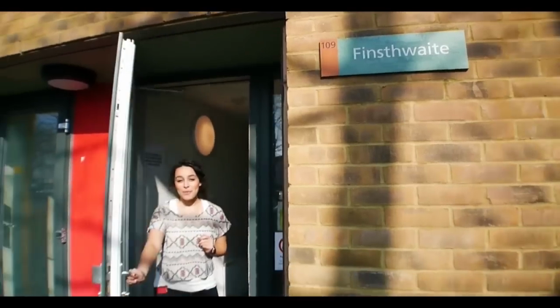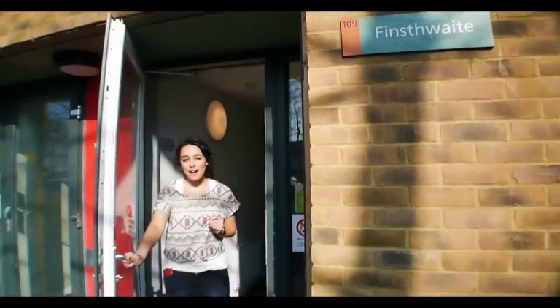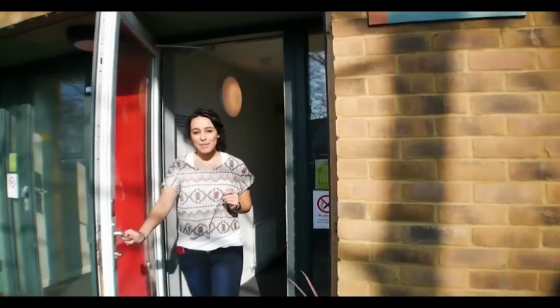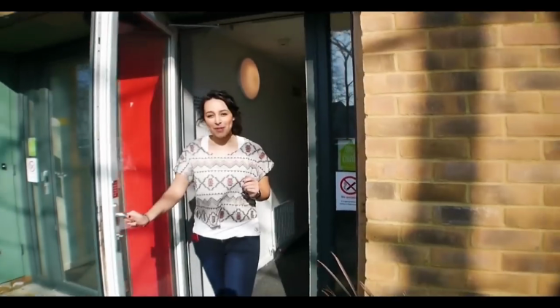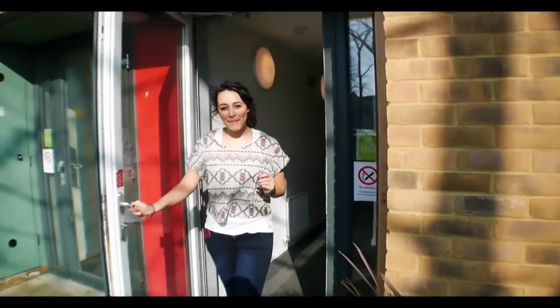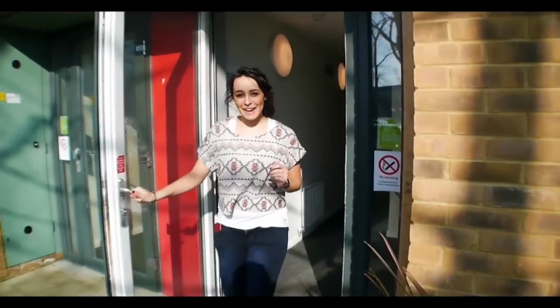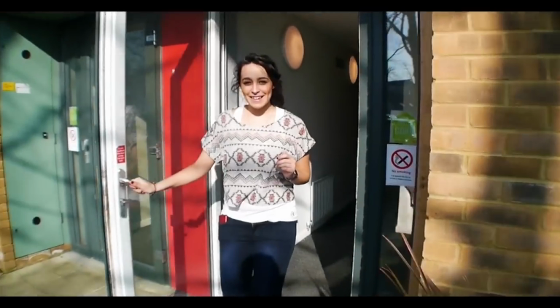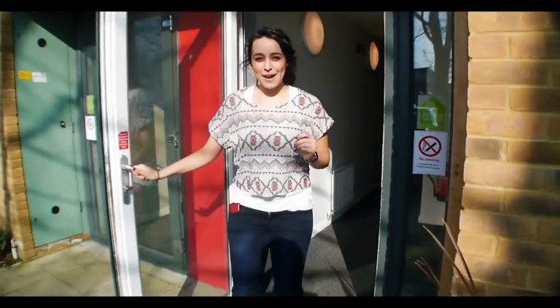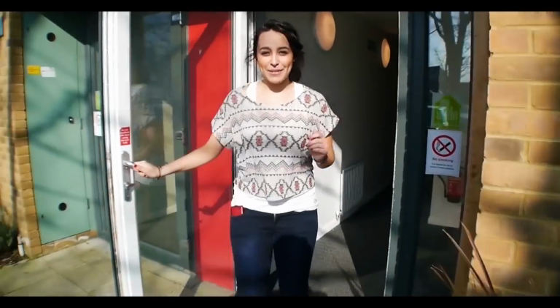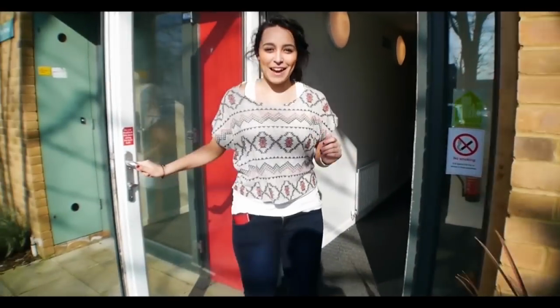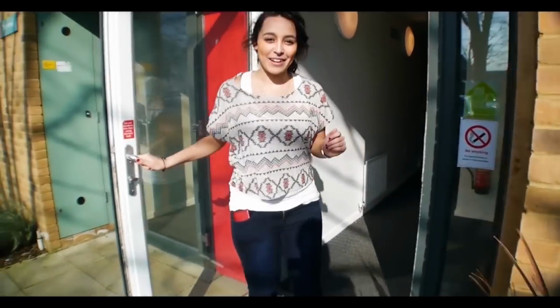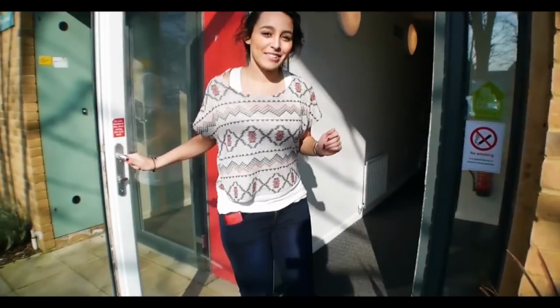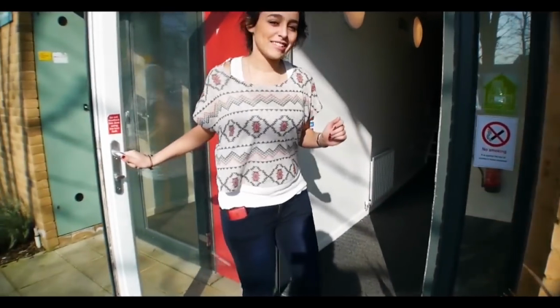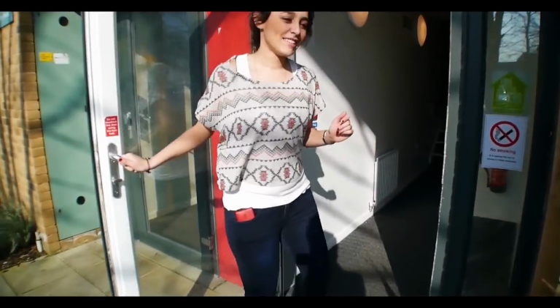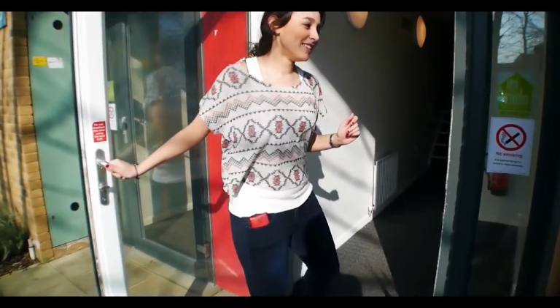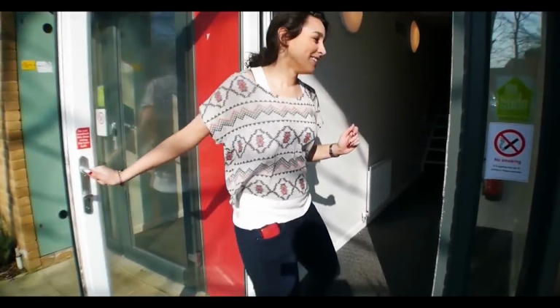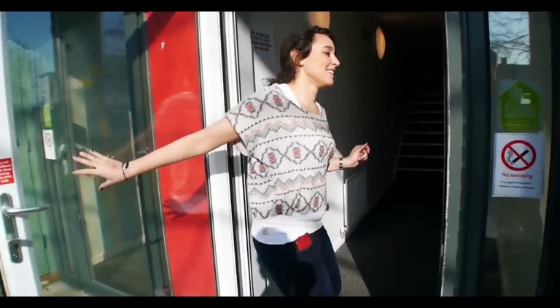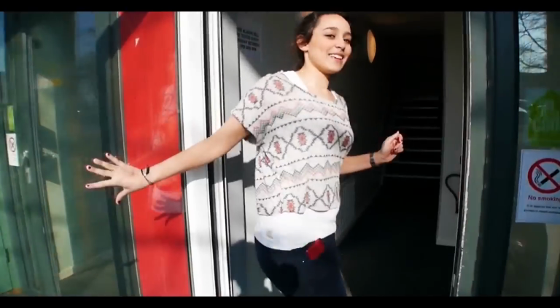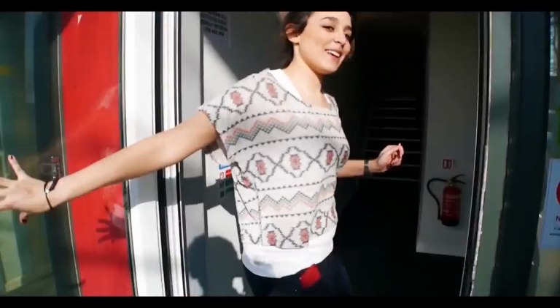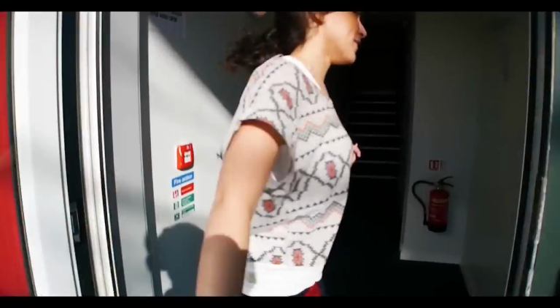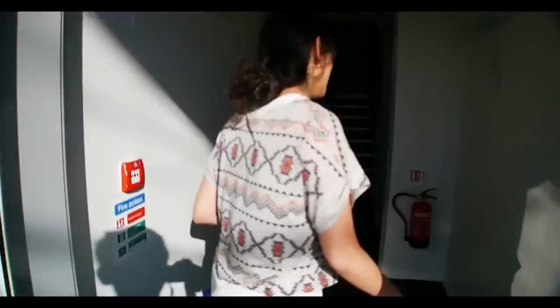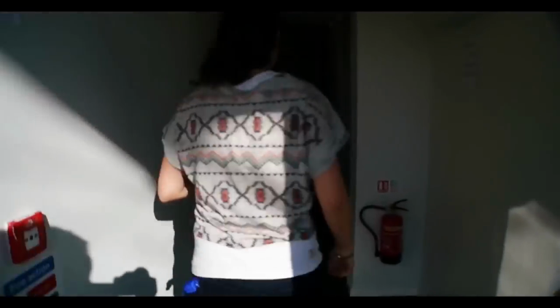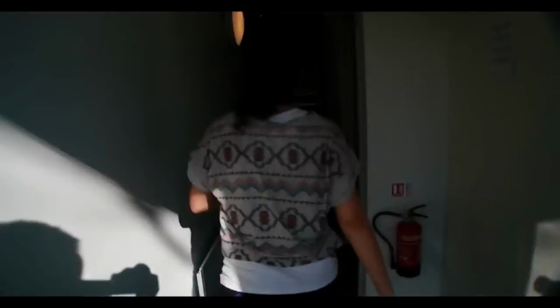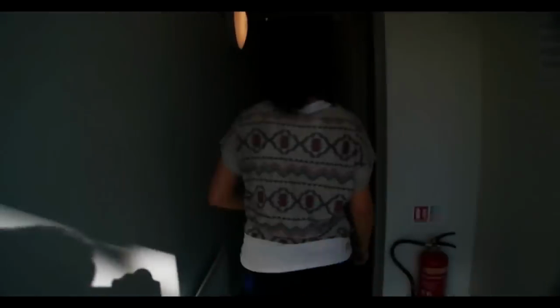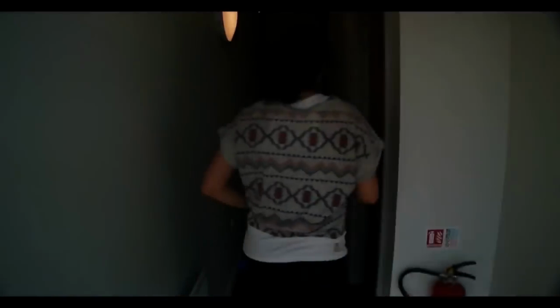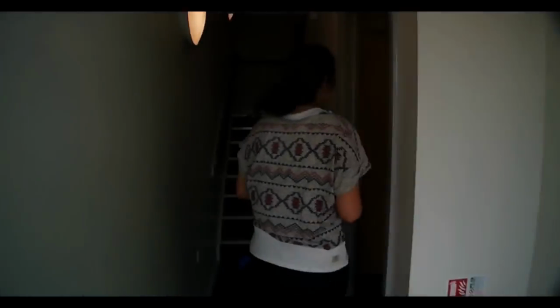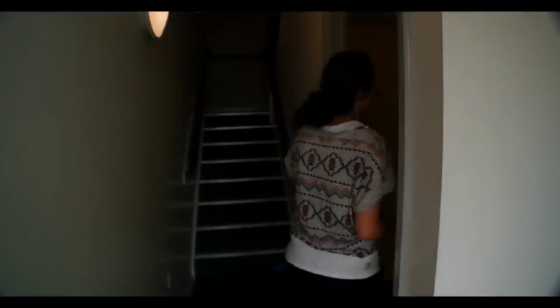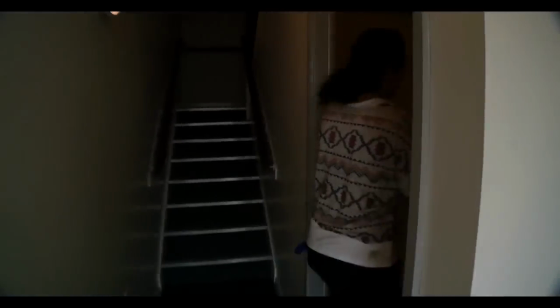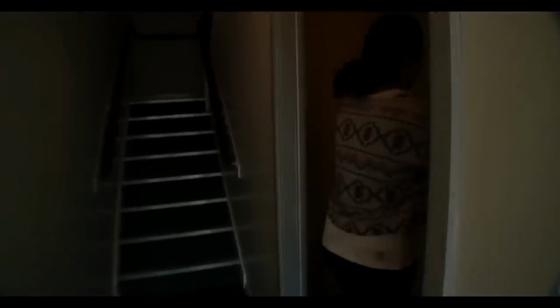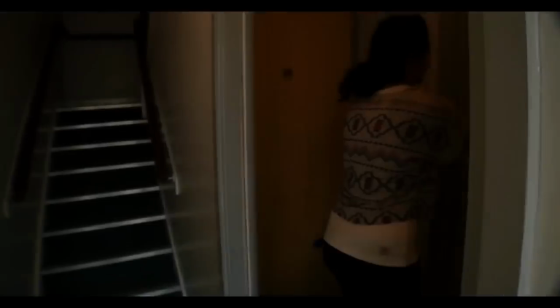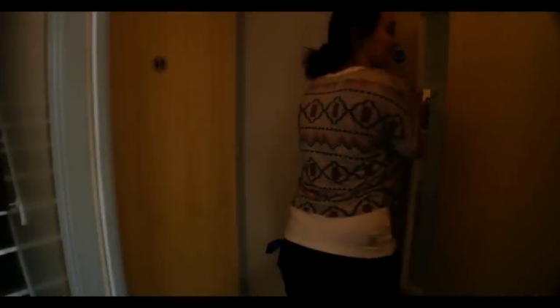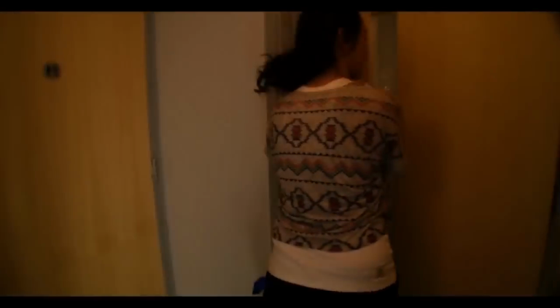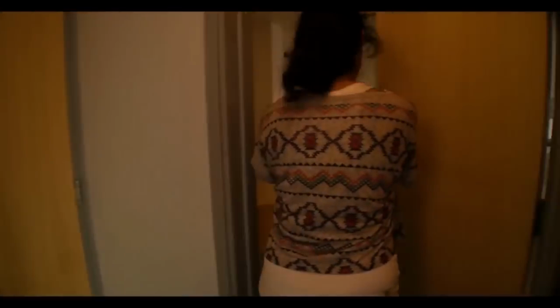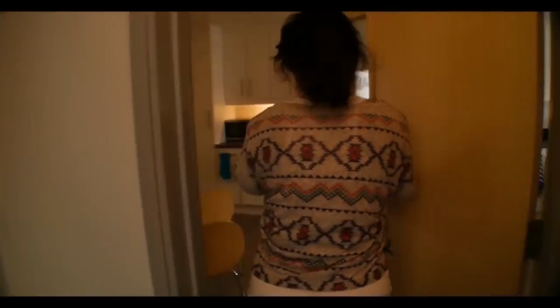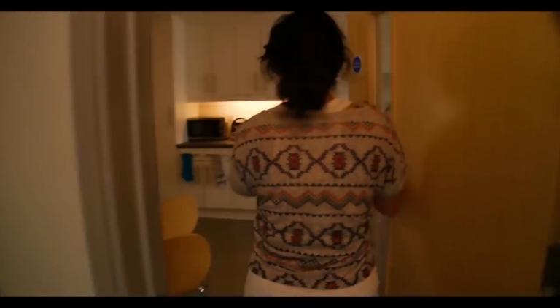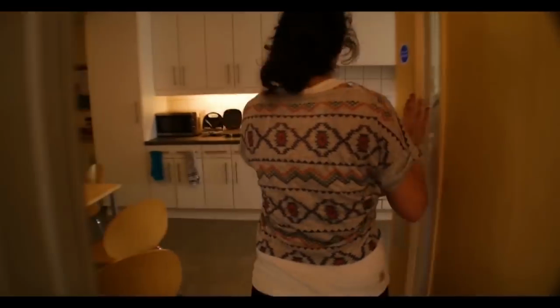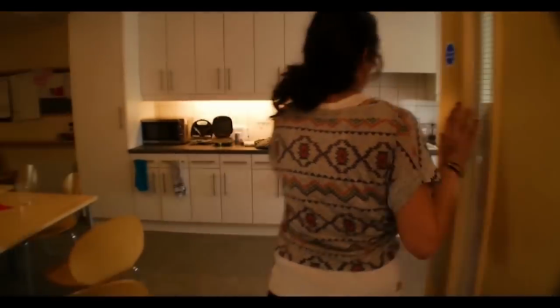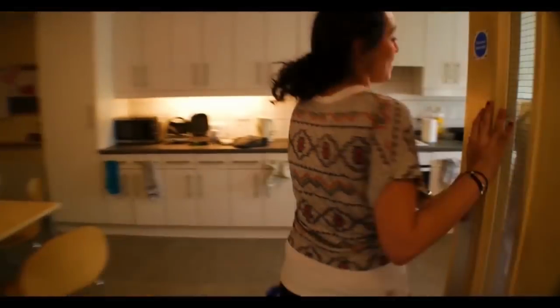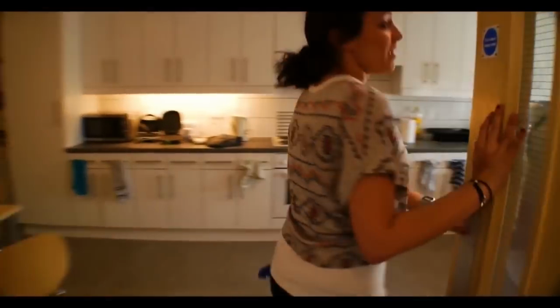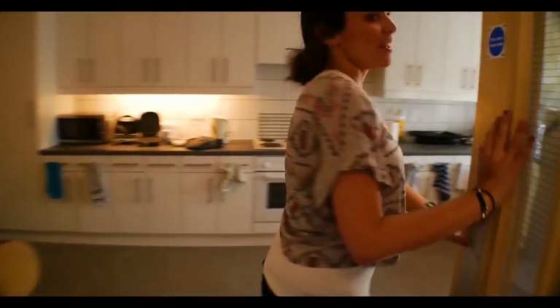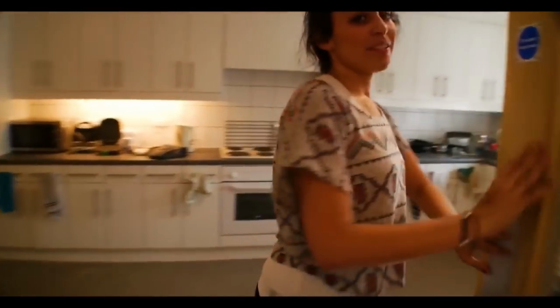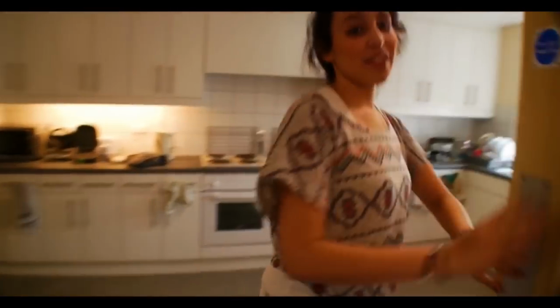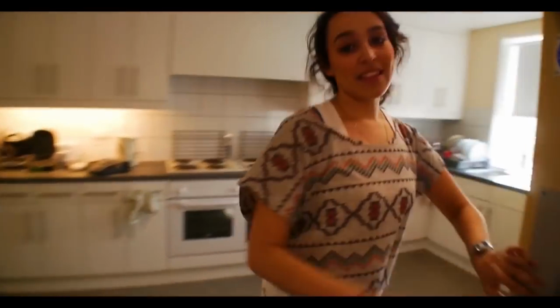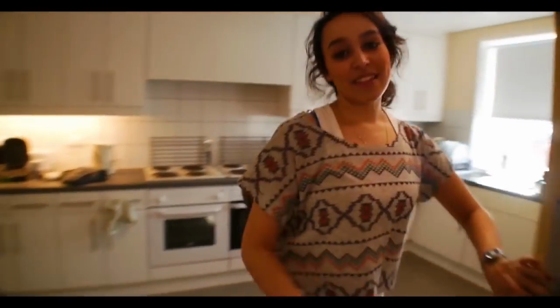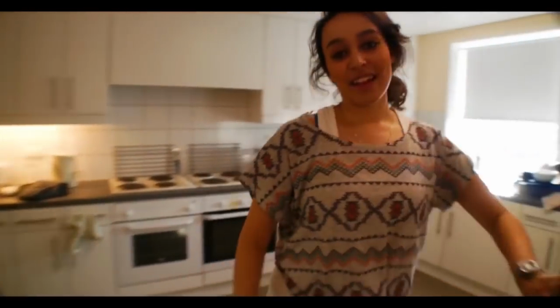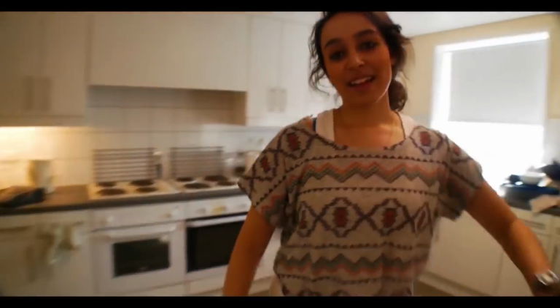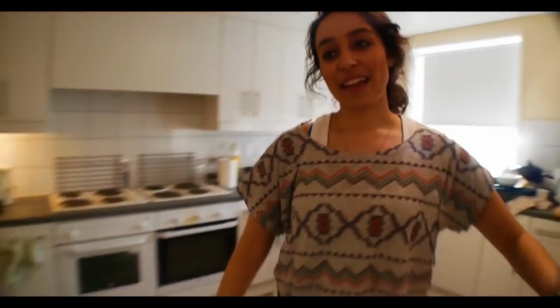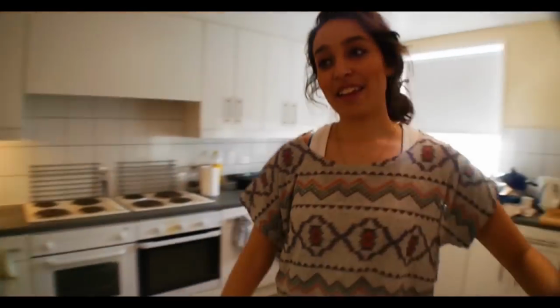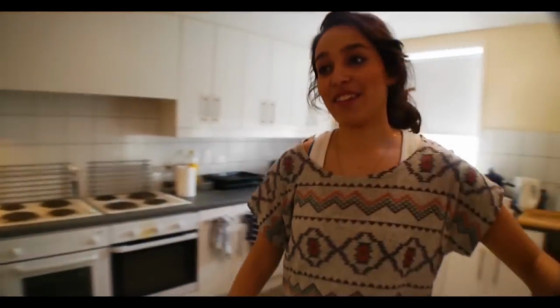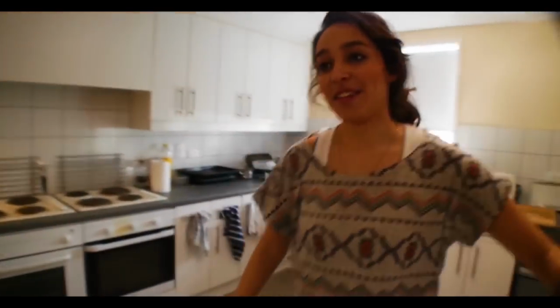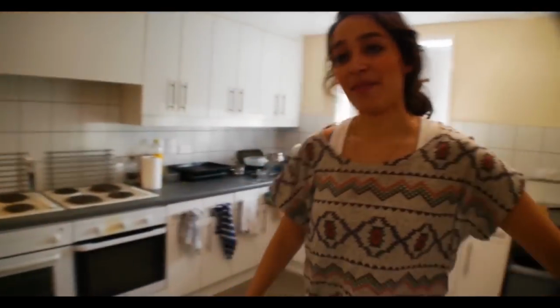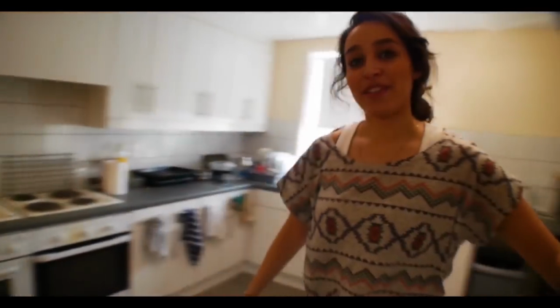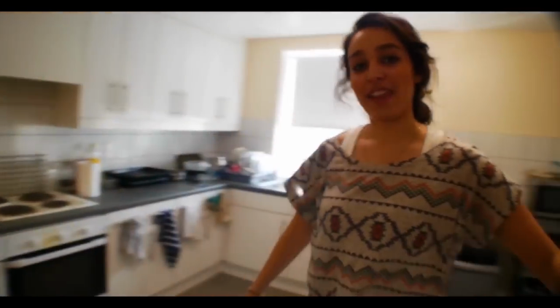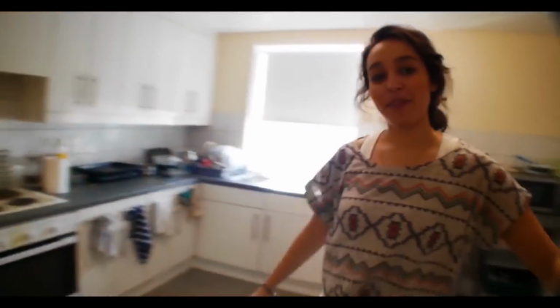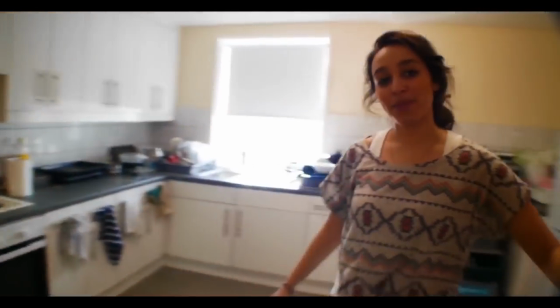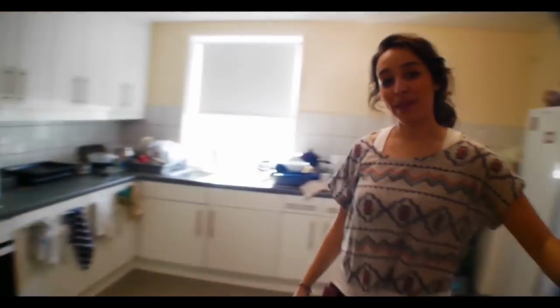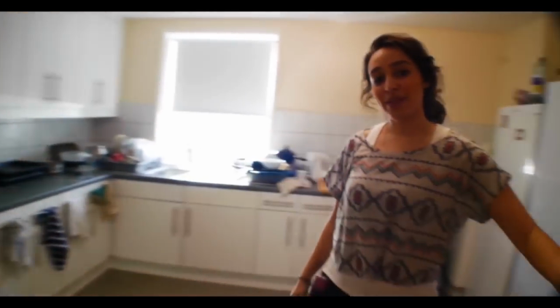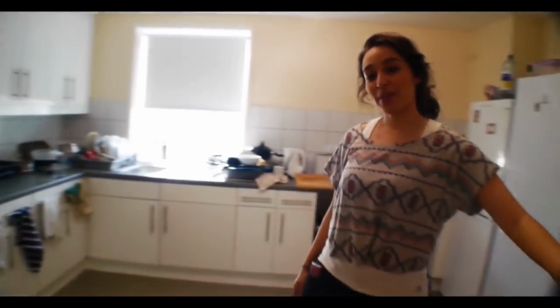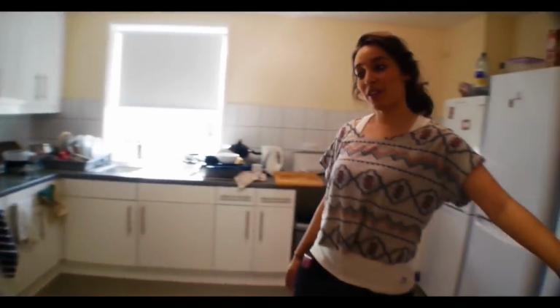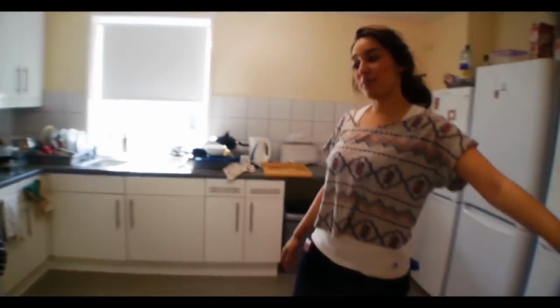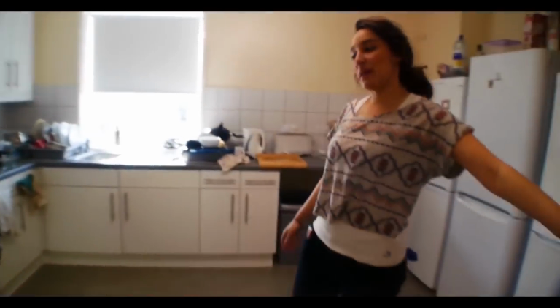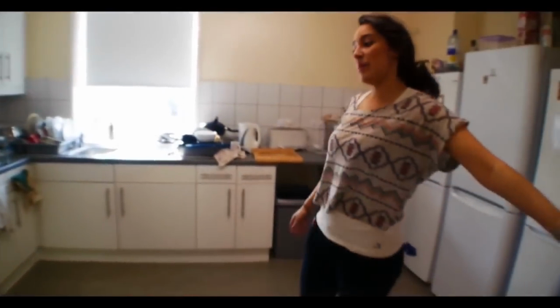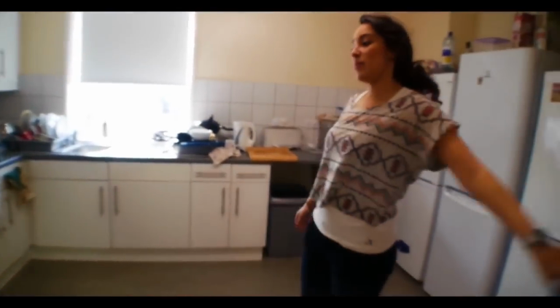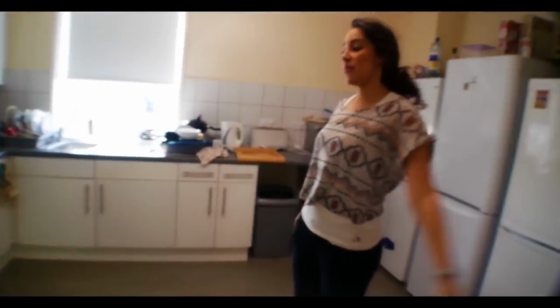Welcome to my townhouse. So this is our kitchen — we share it between 12 people.